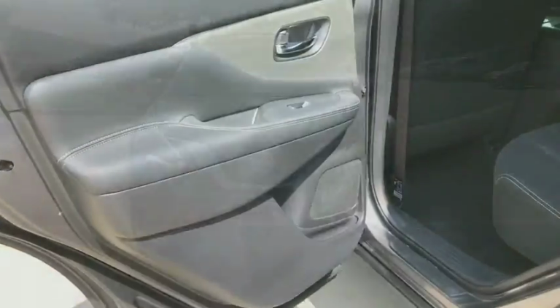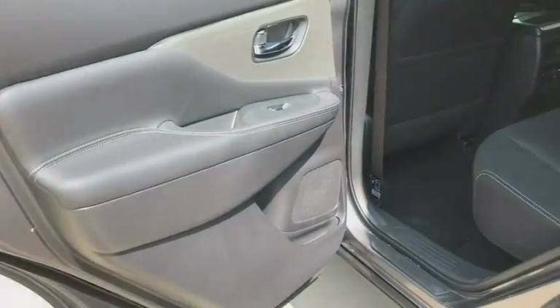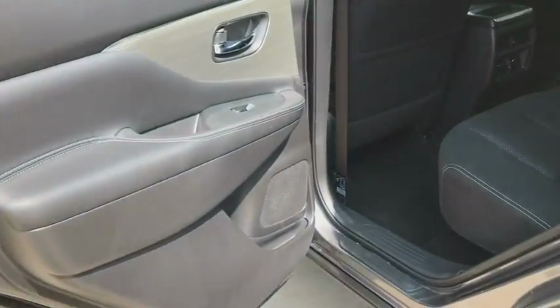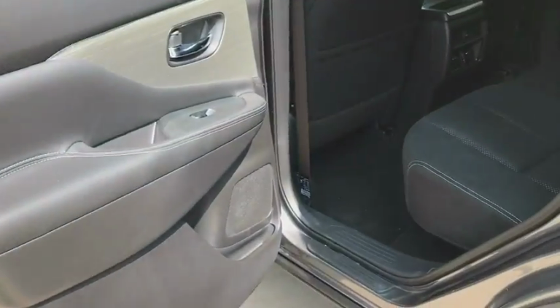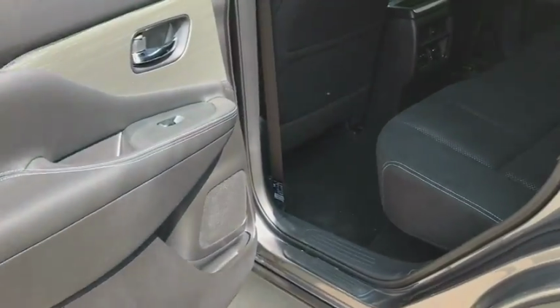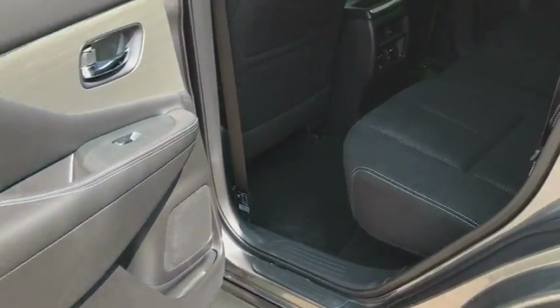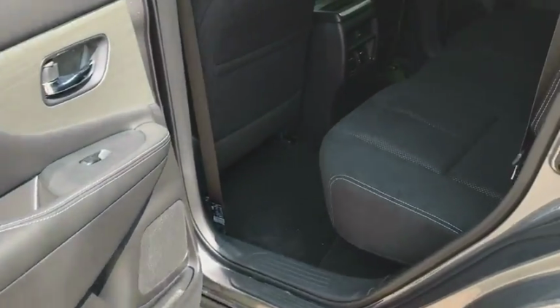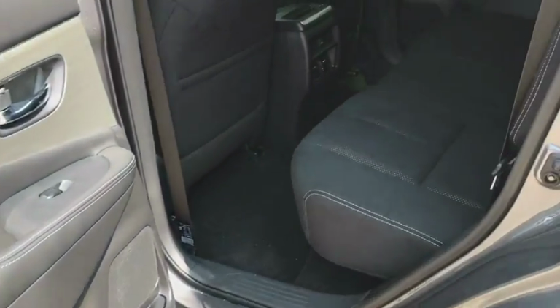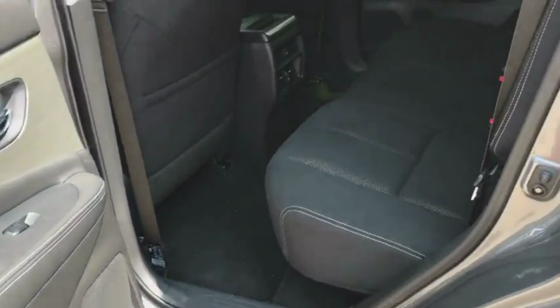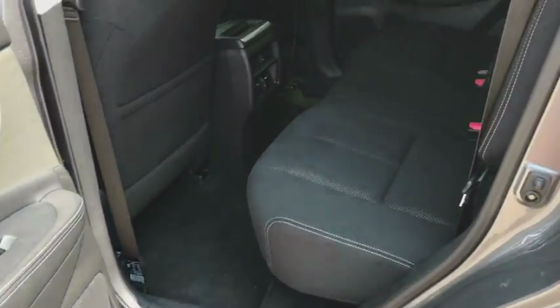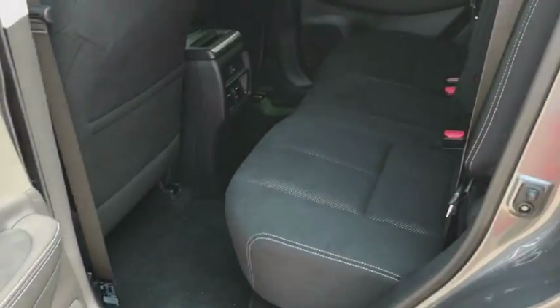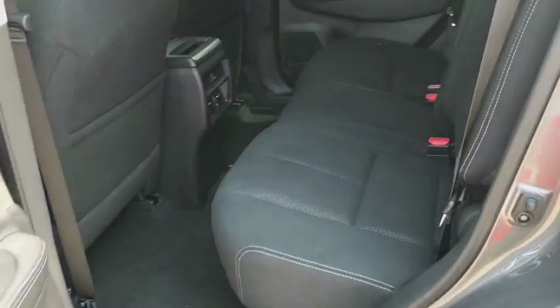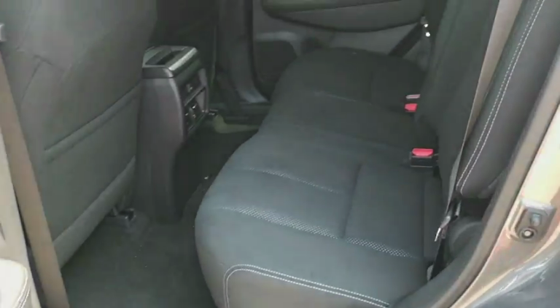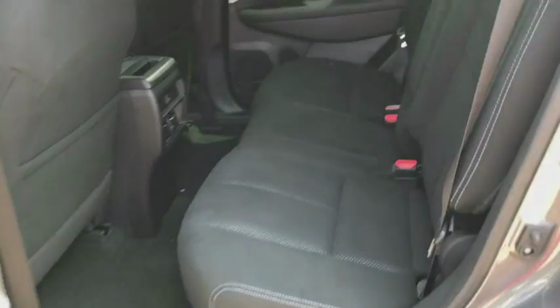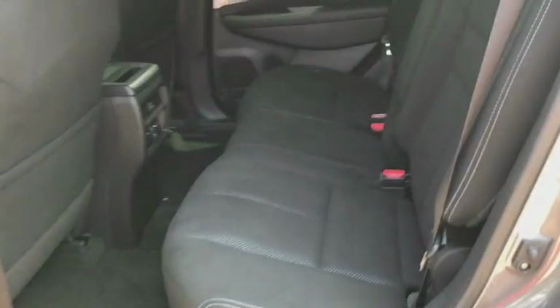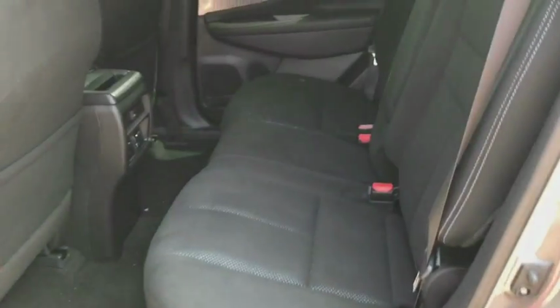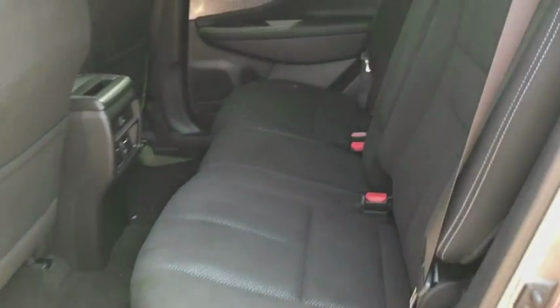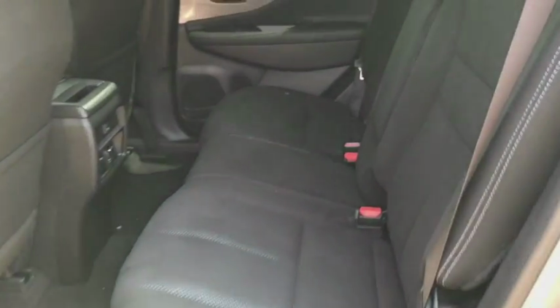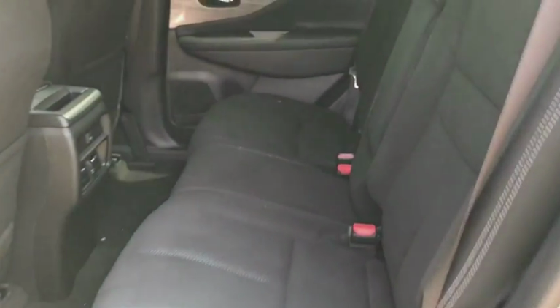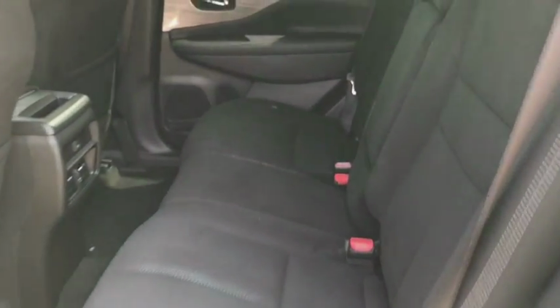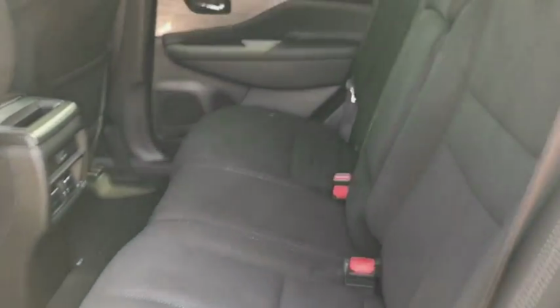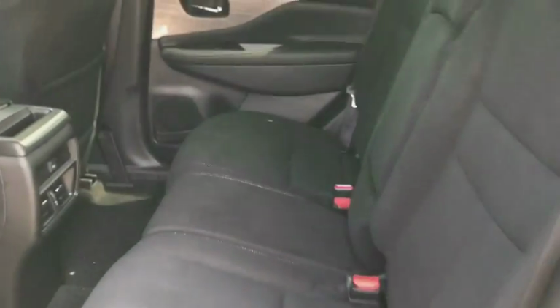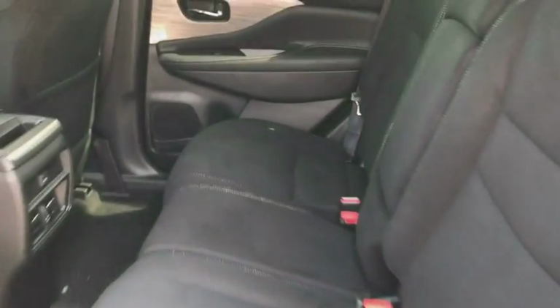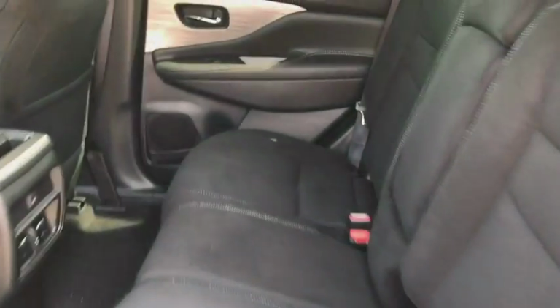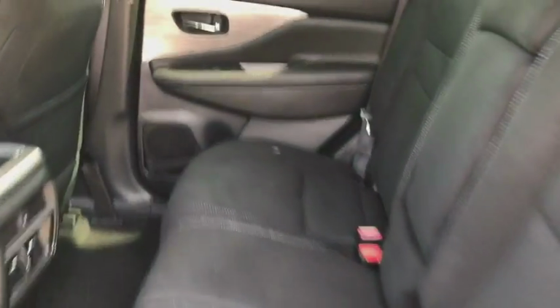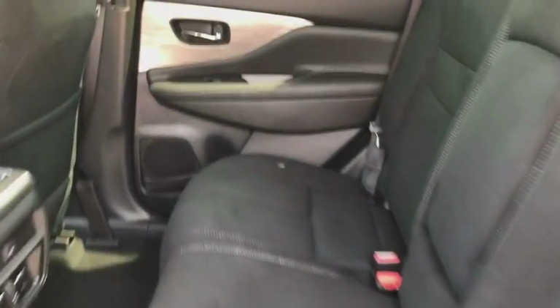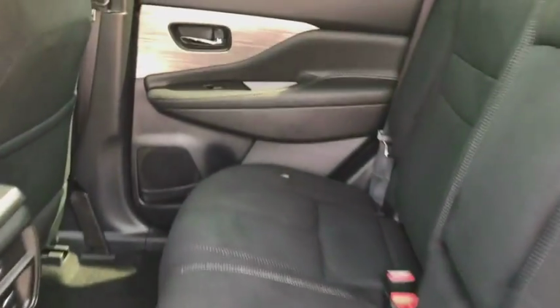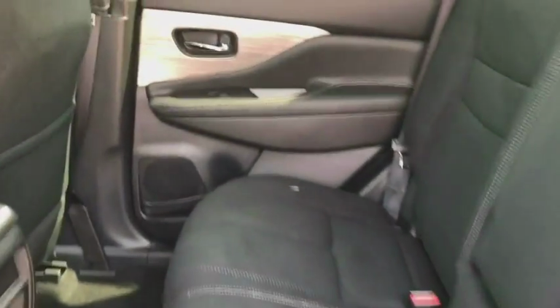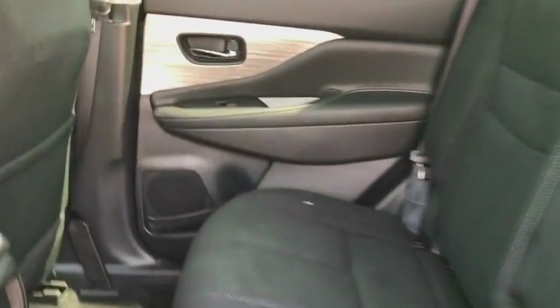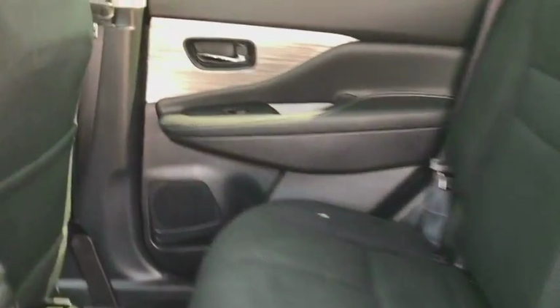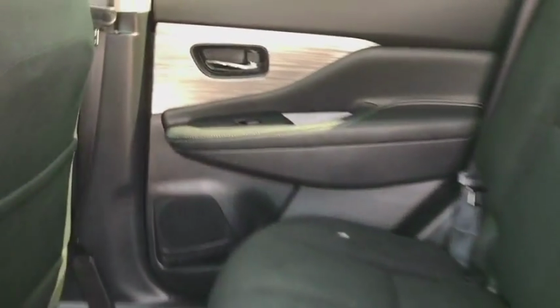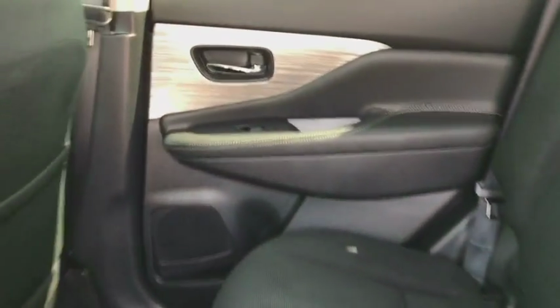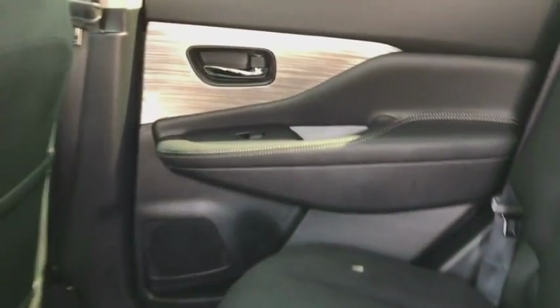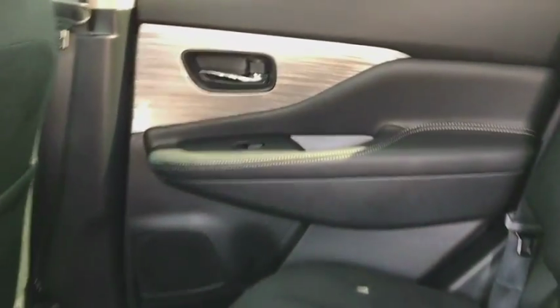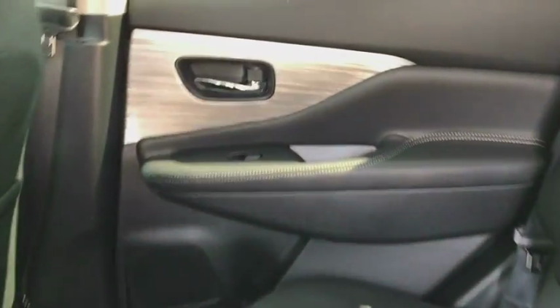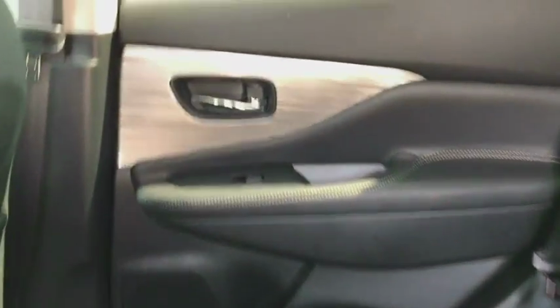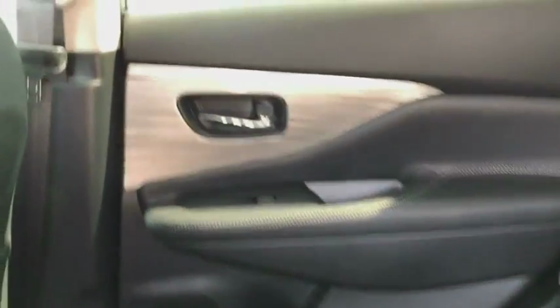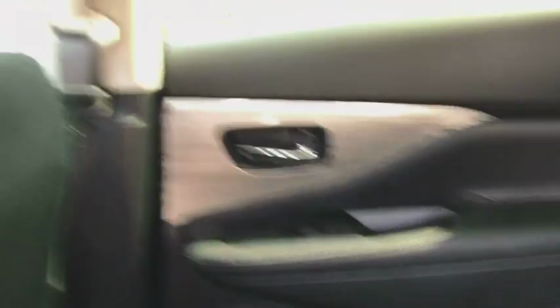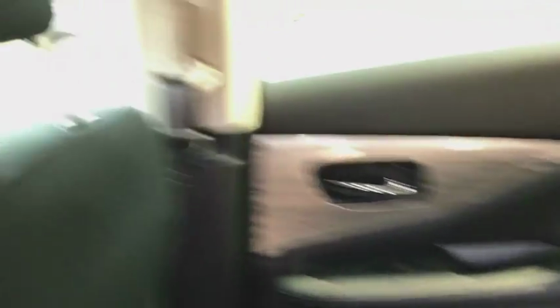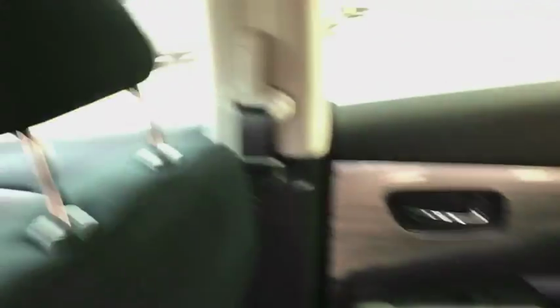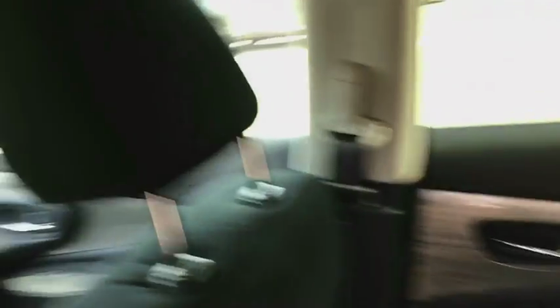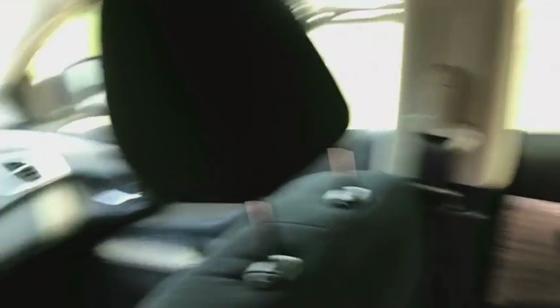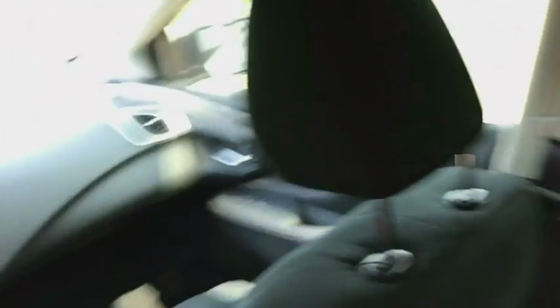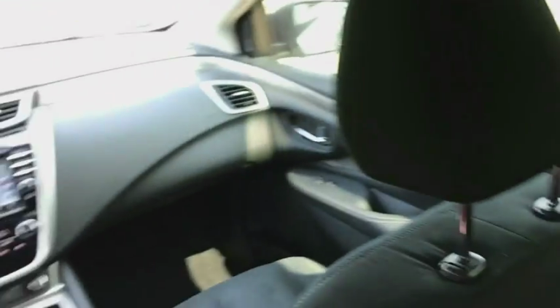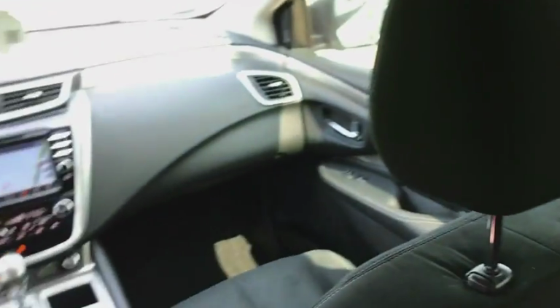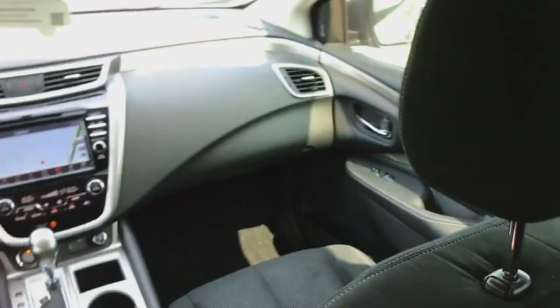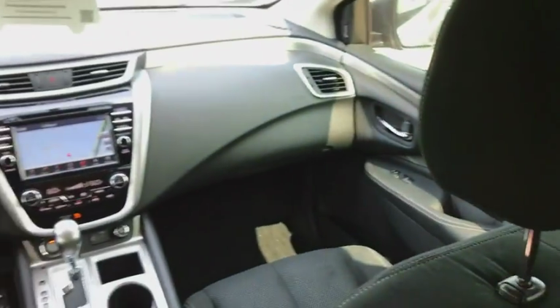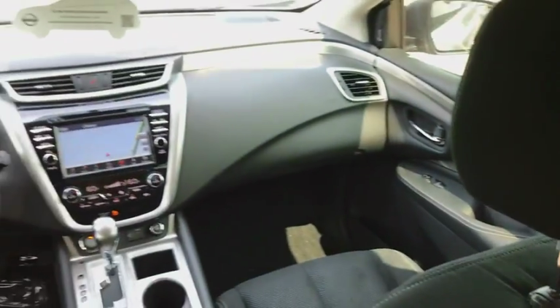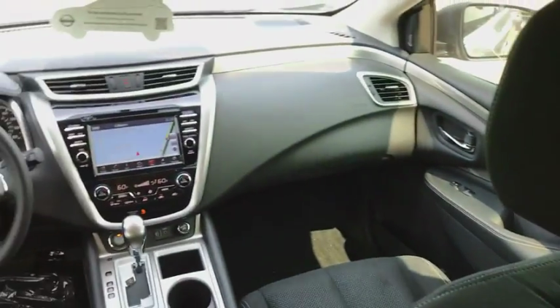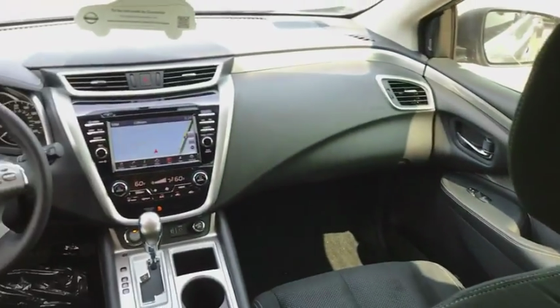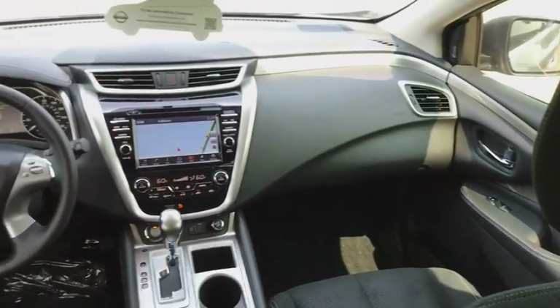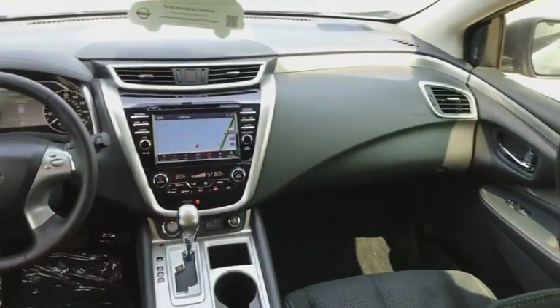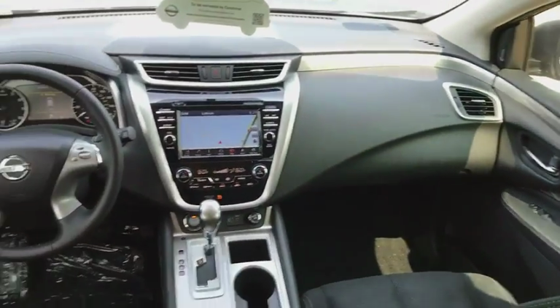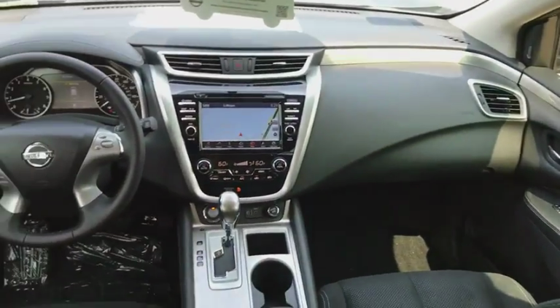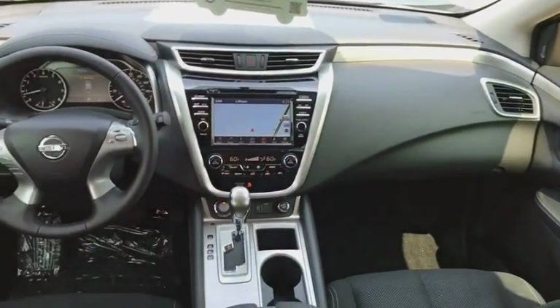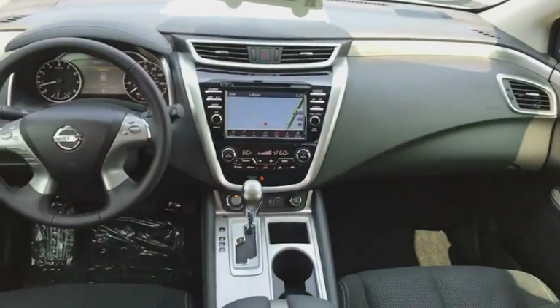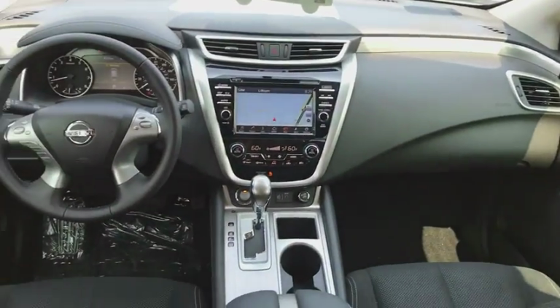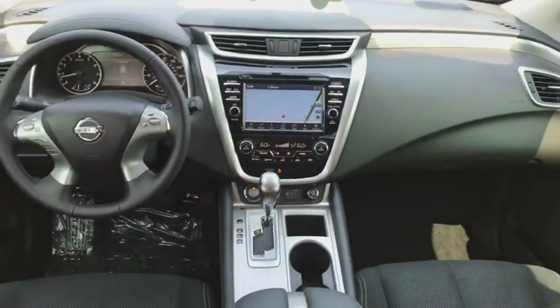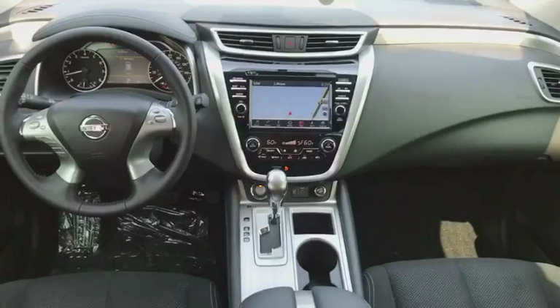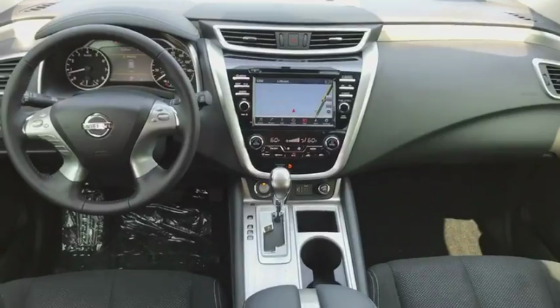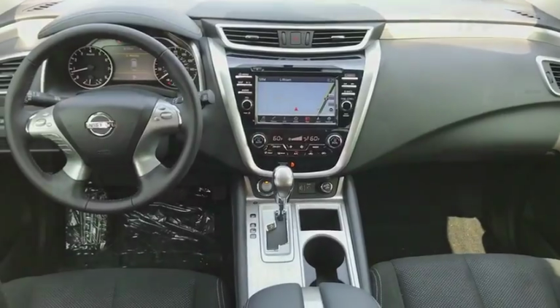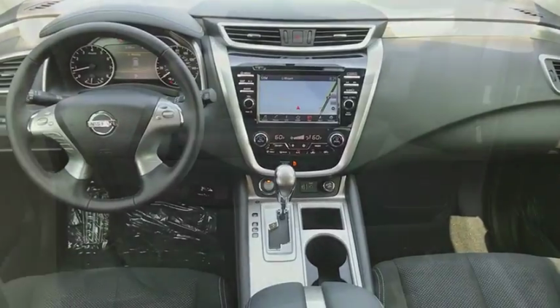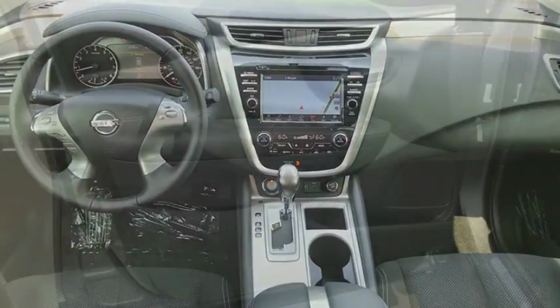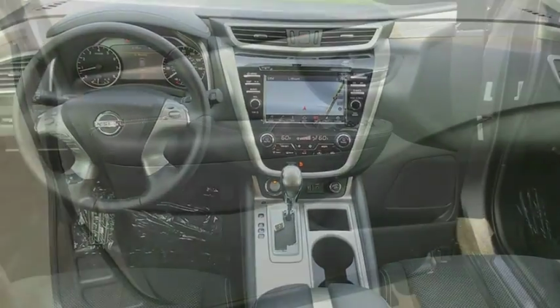Power passenger seat. Backup camera. Bluetooth. Leather wrapped steering wheel. Adjustable steering wheel. Power steering. Keyless start.